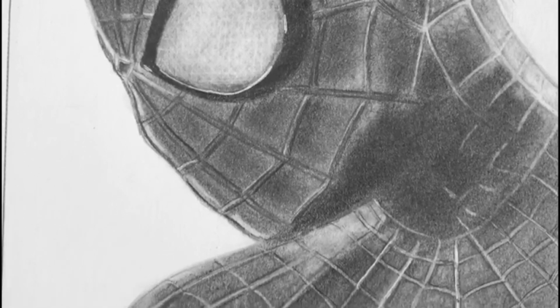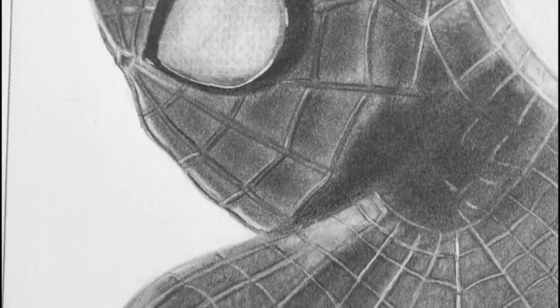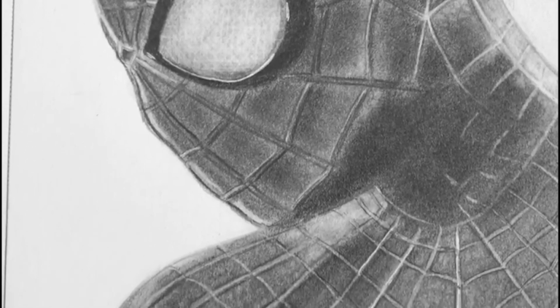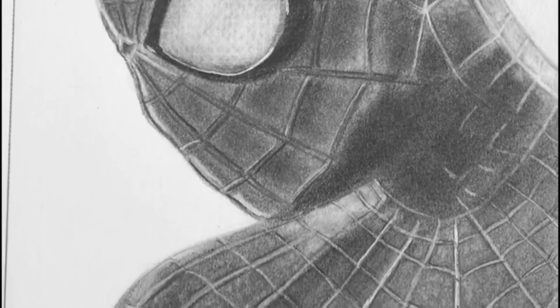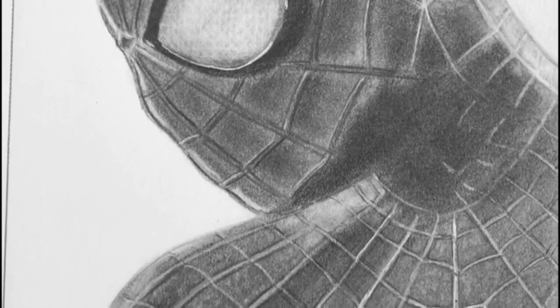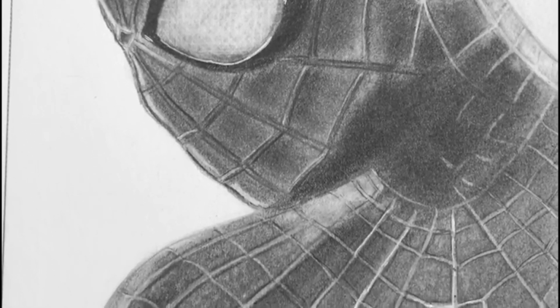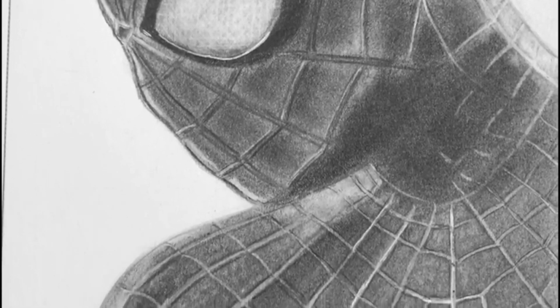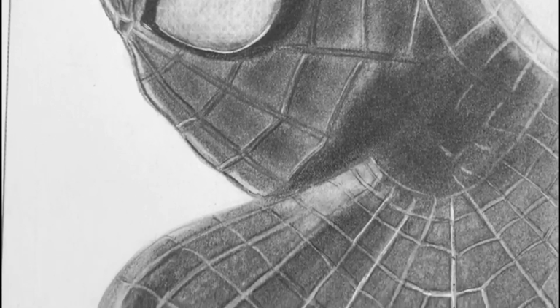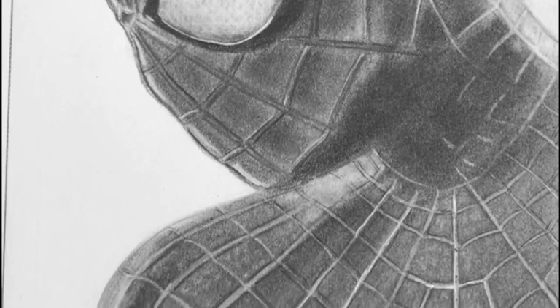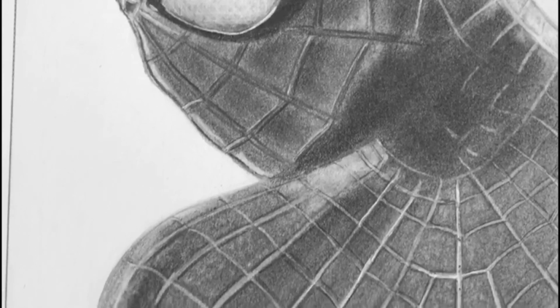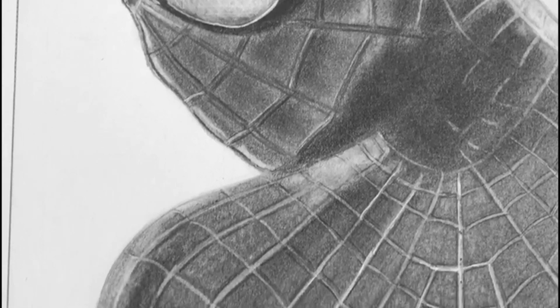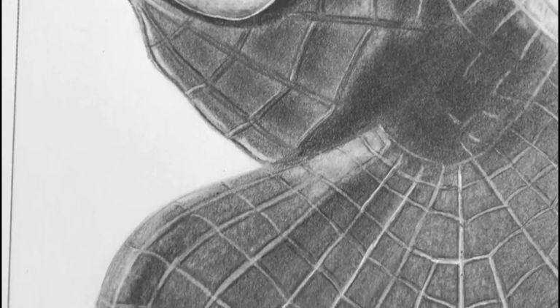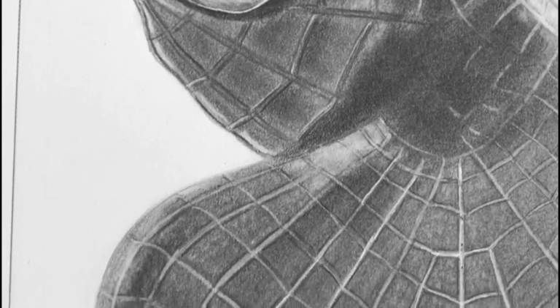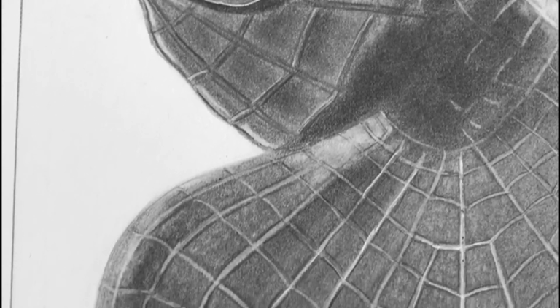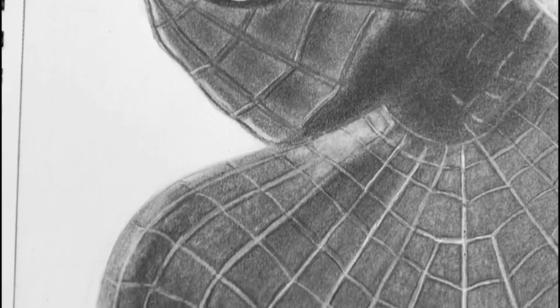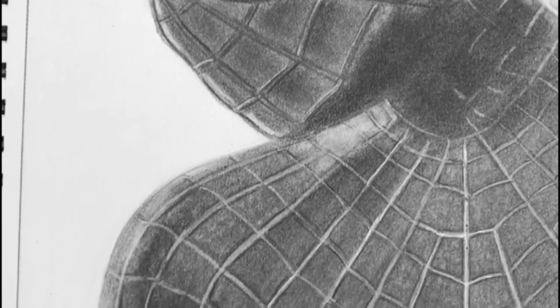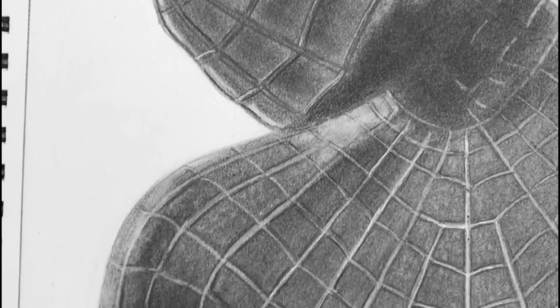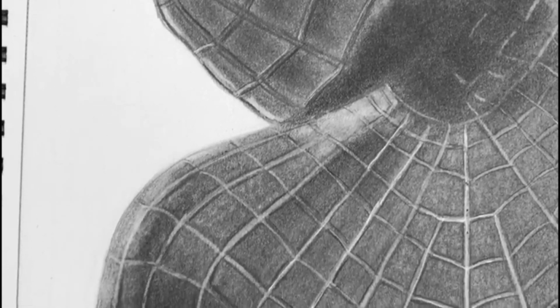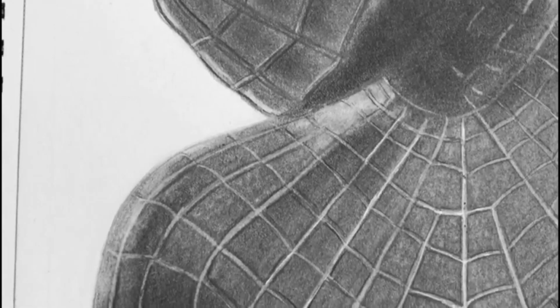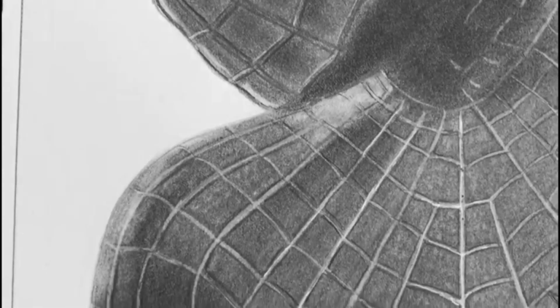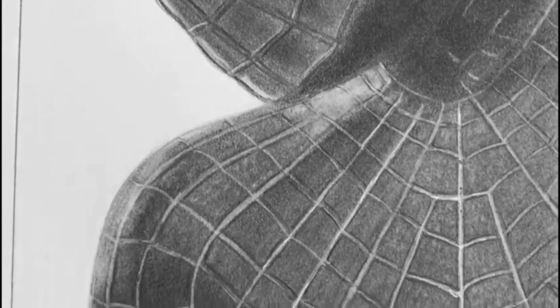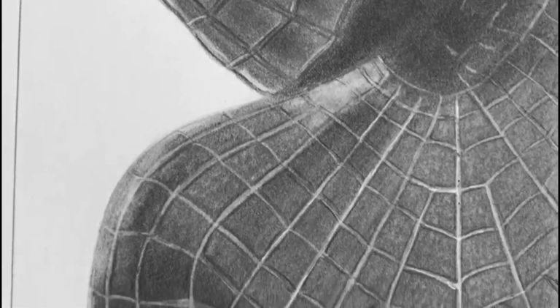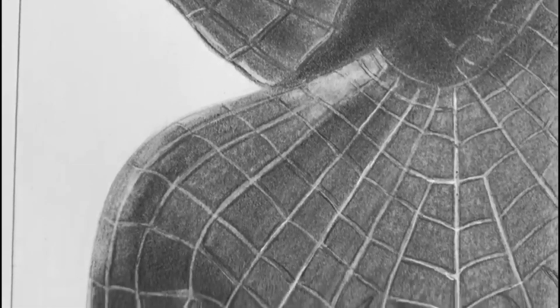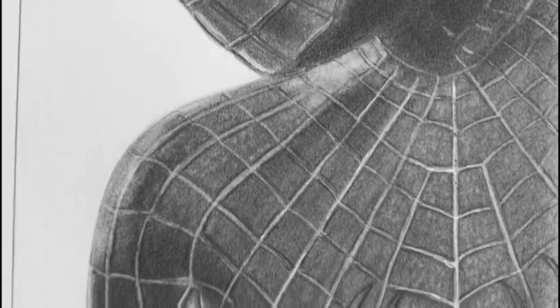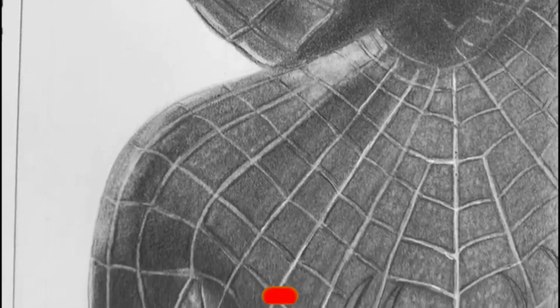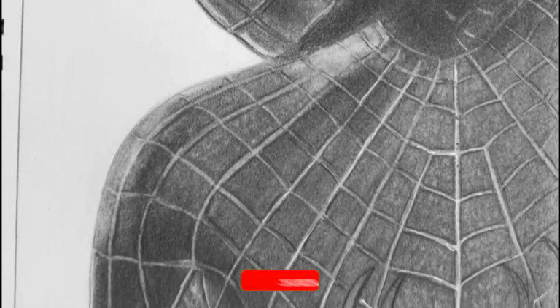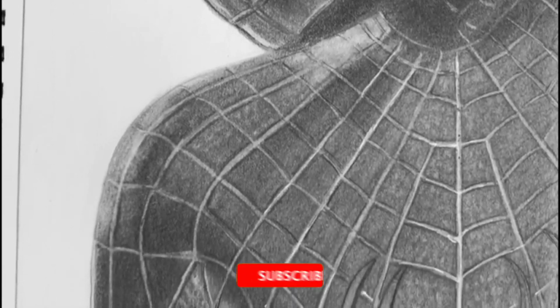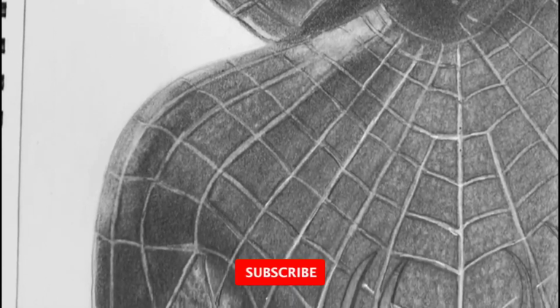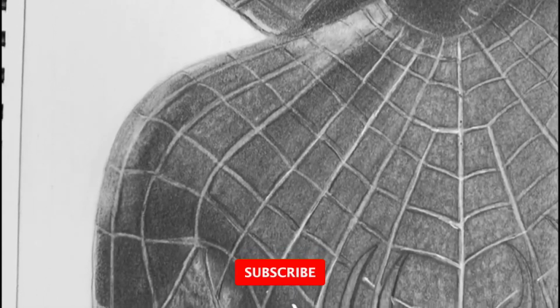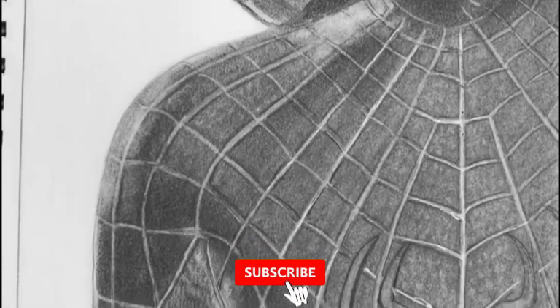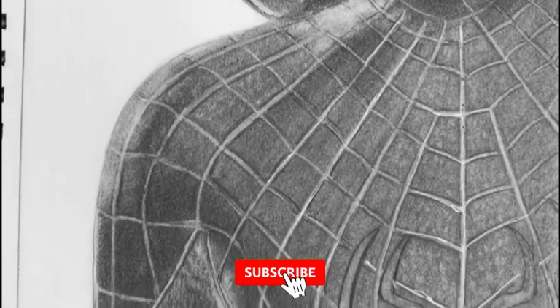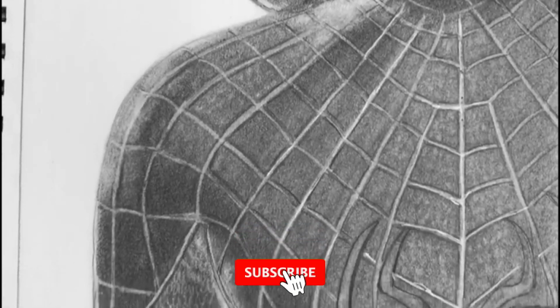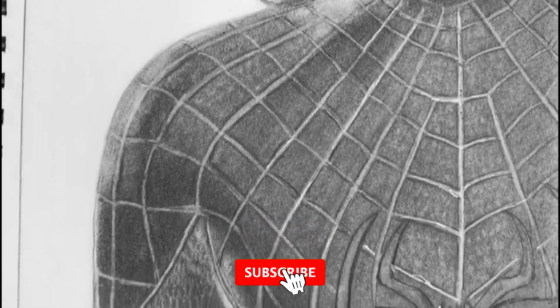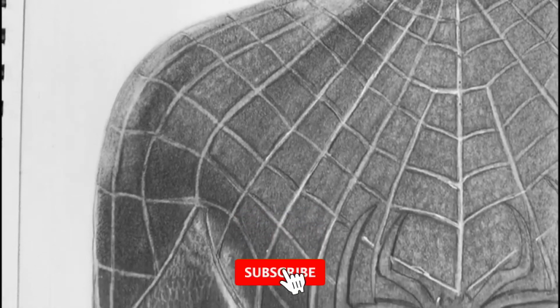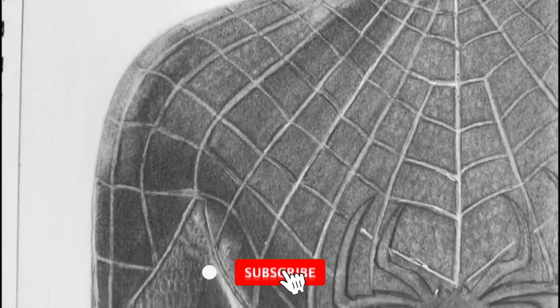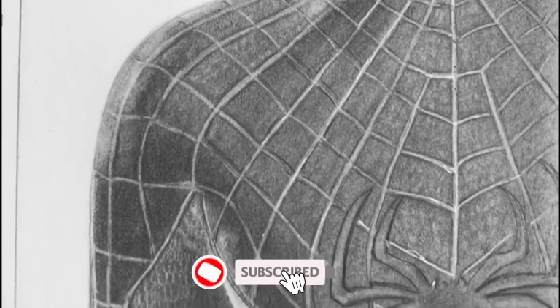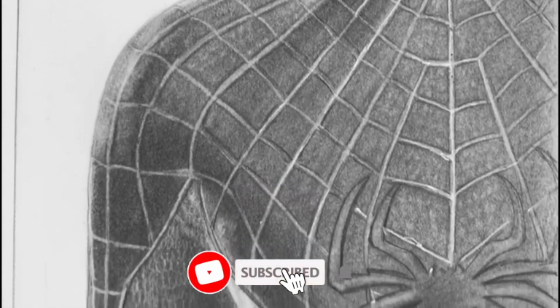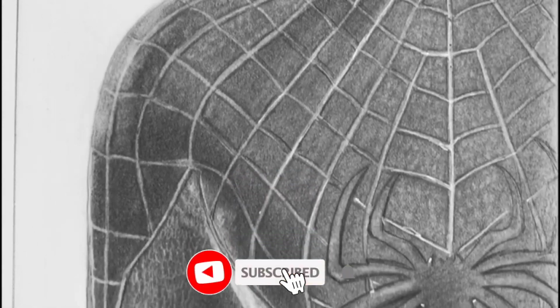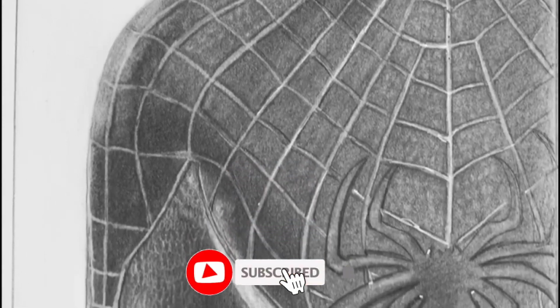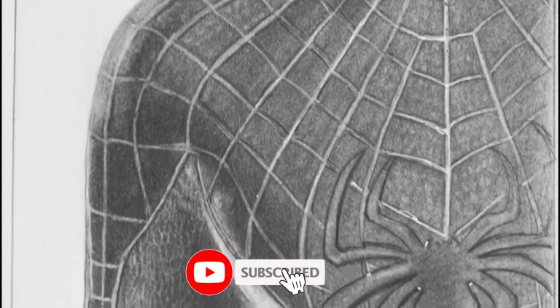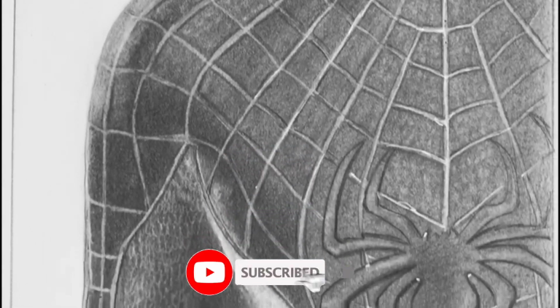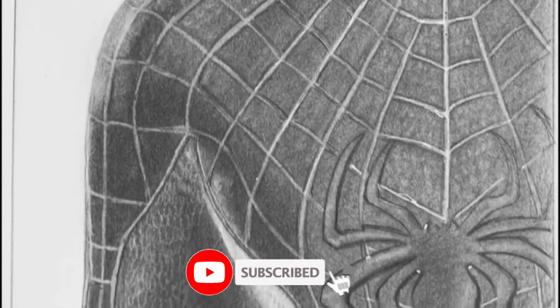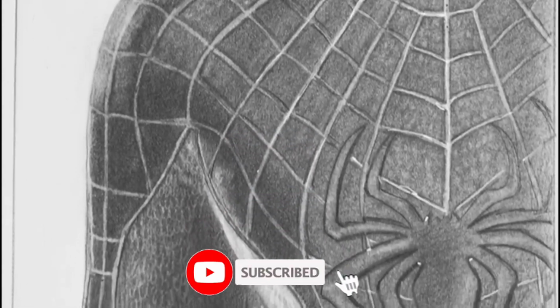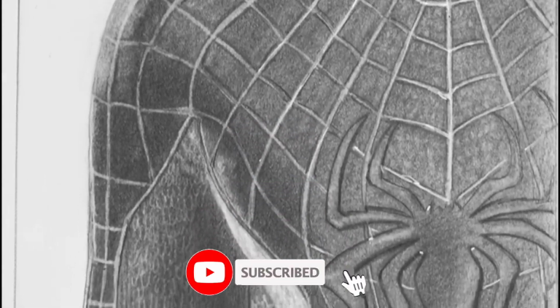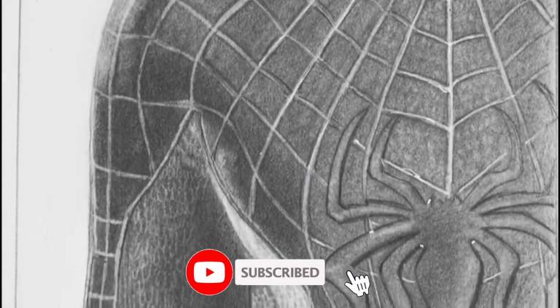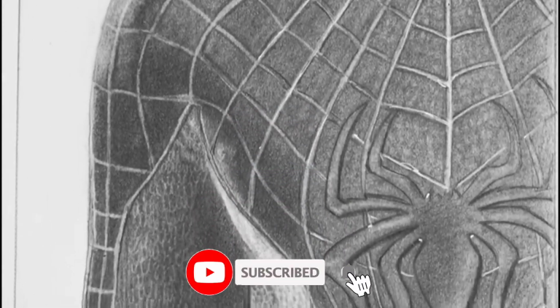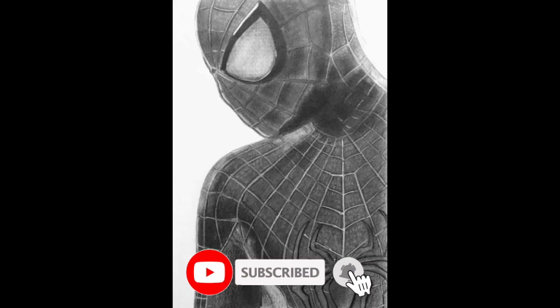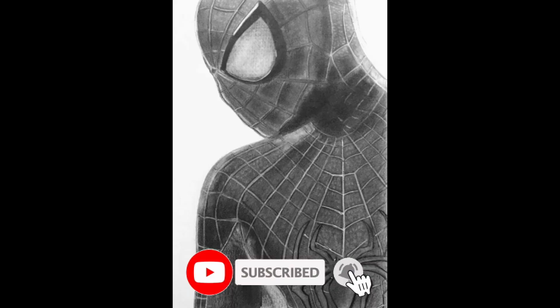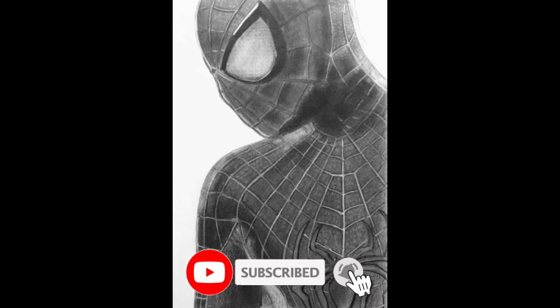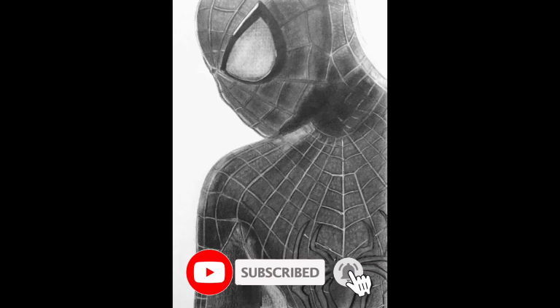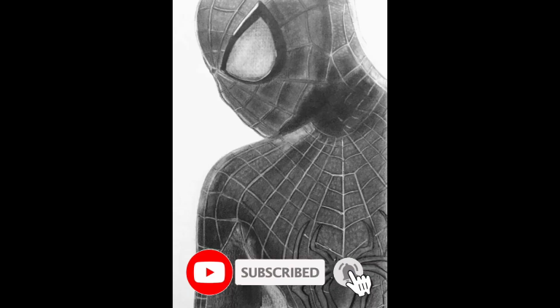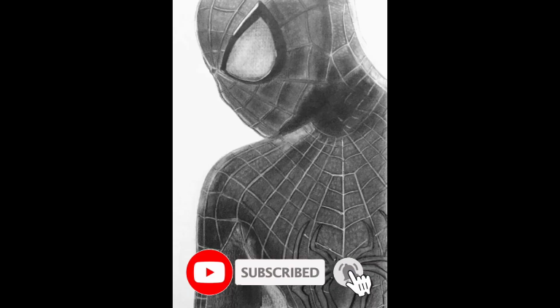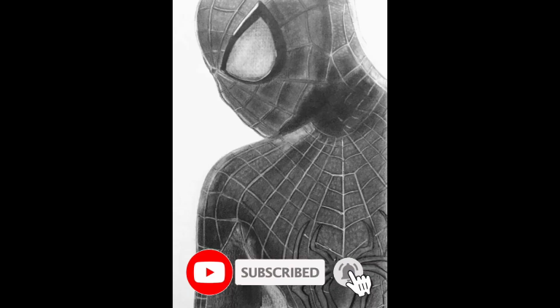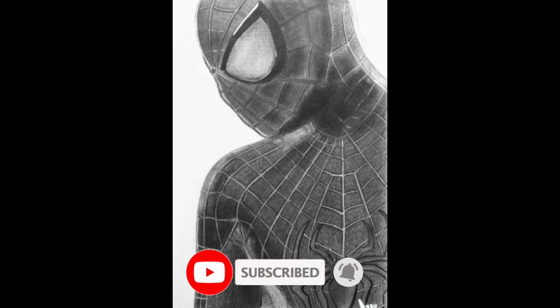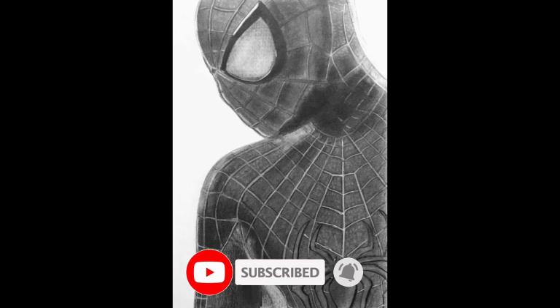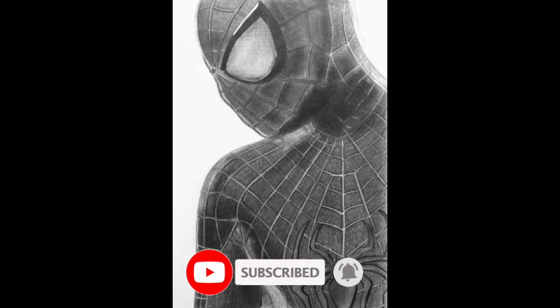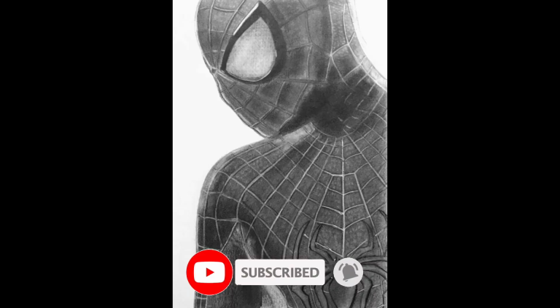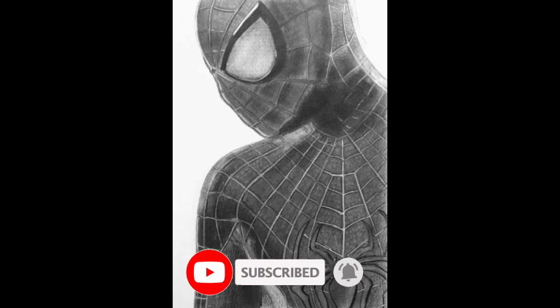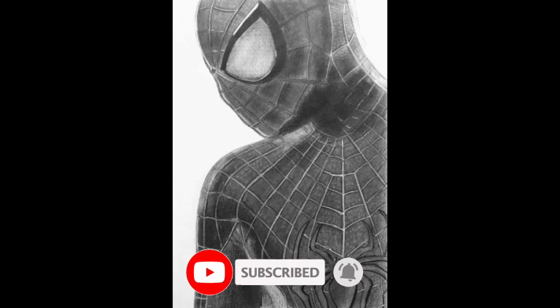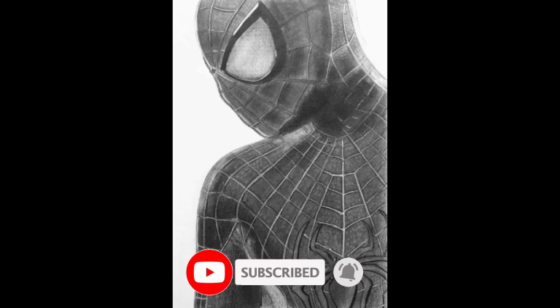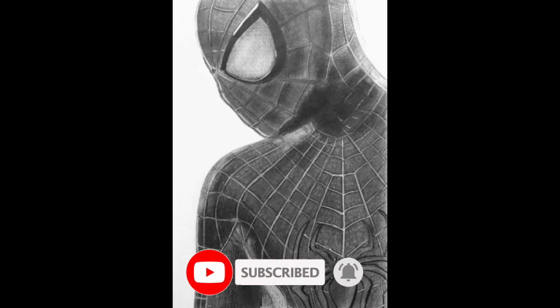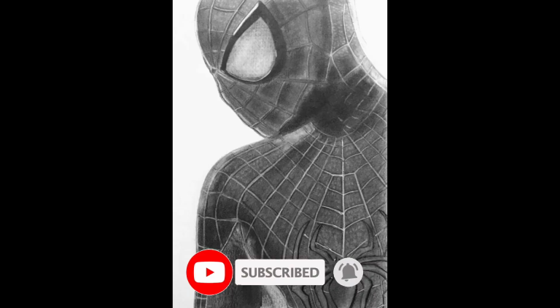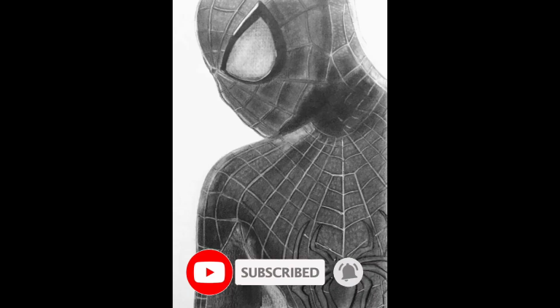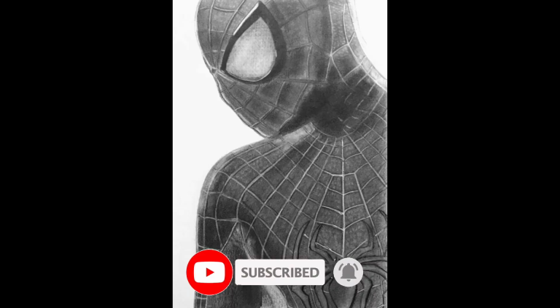Now let's have a closer look. I hope you liked my drawing. Thank you for watching.